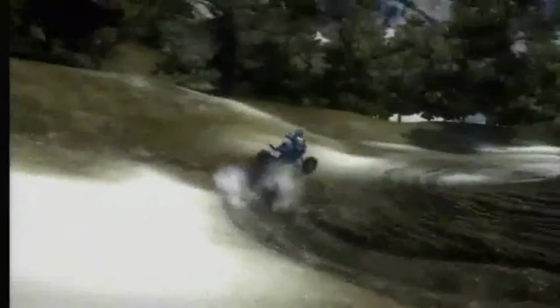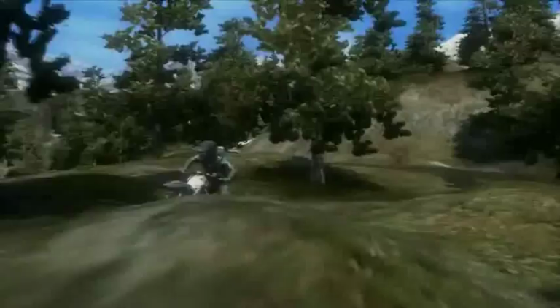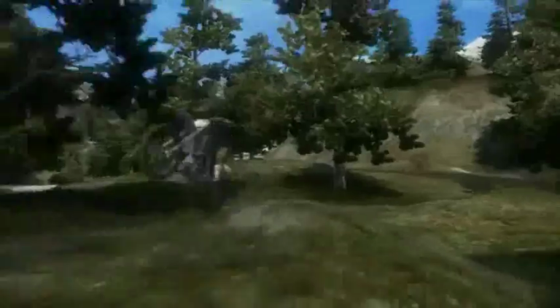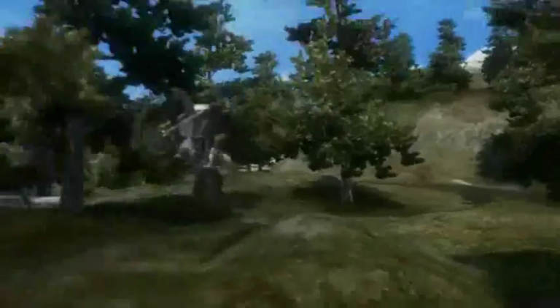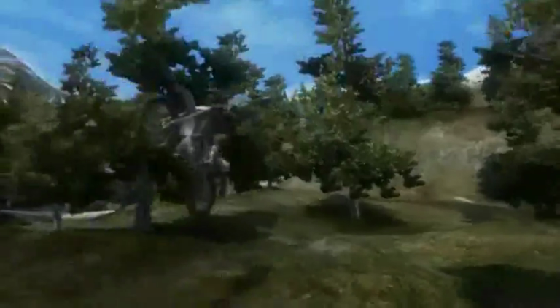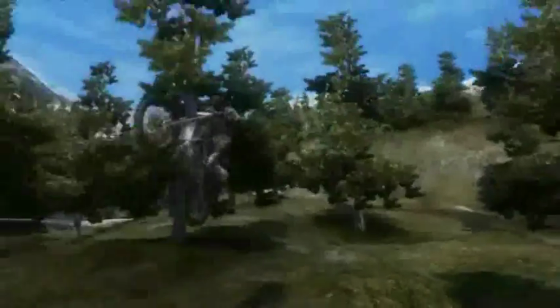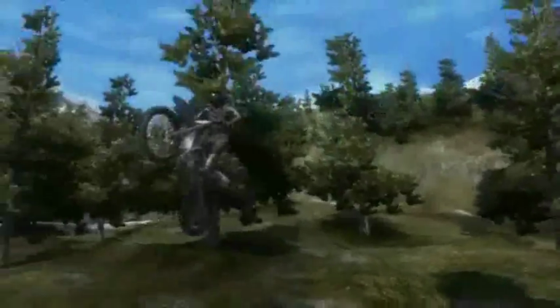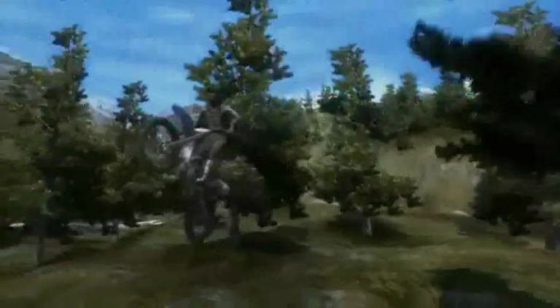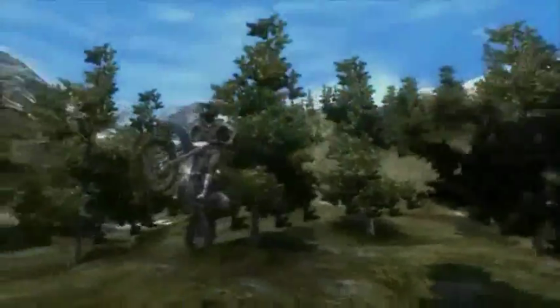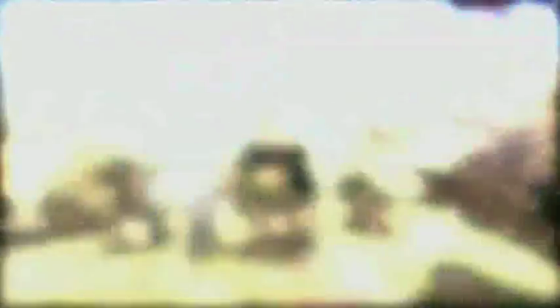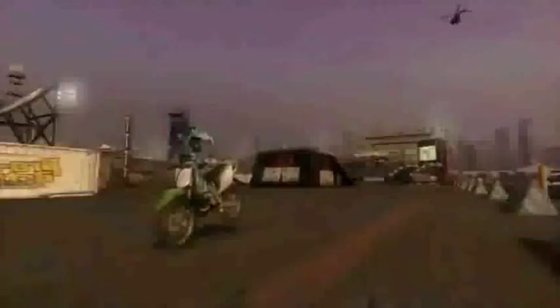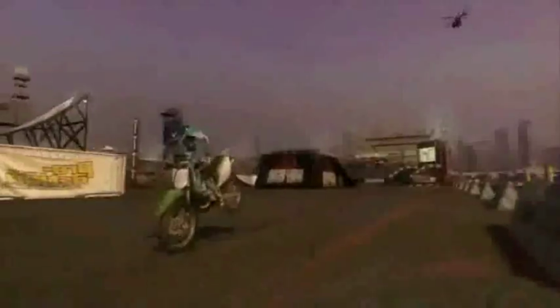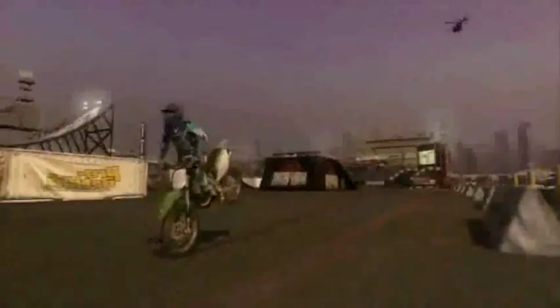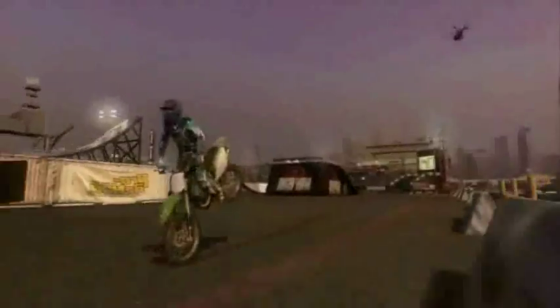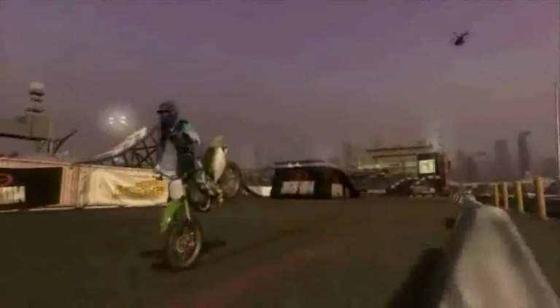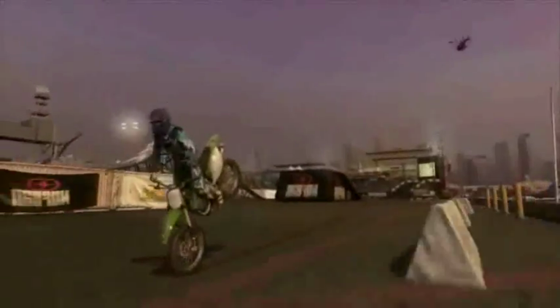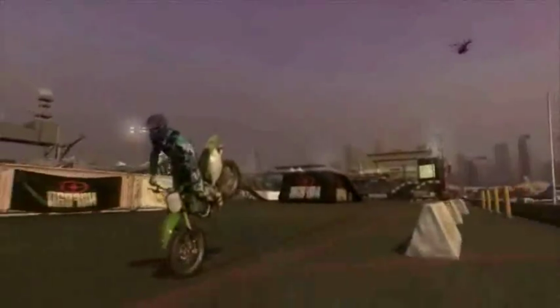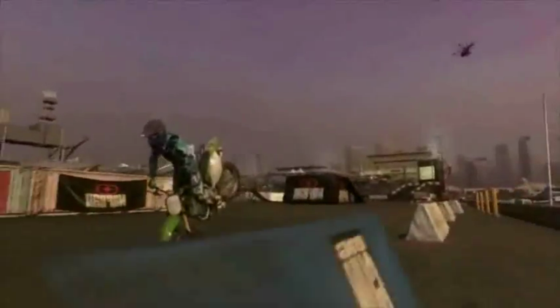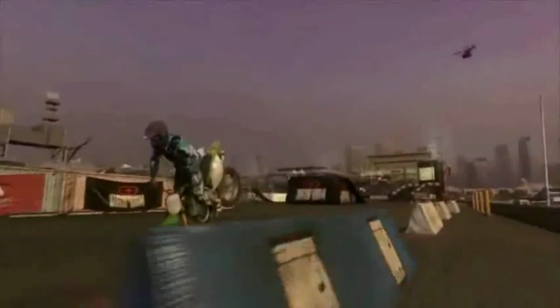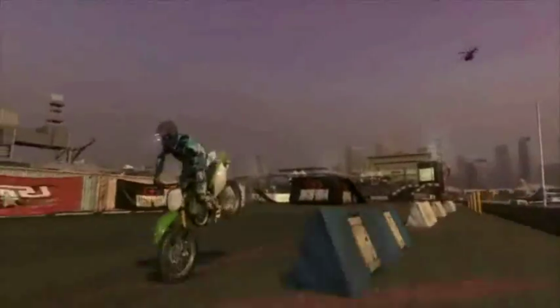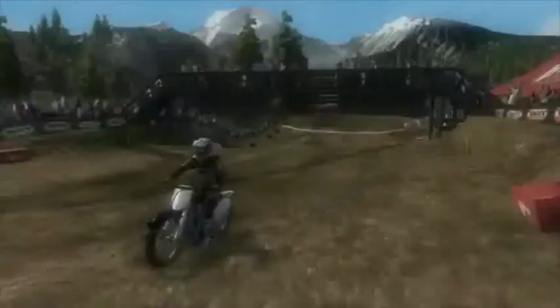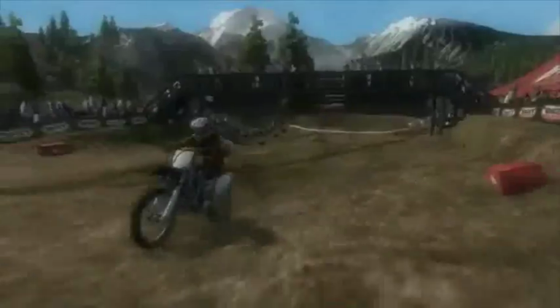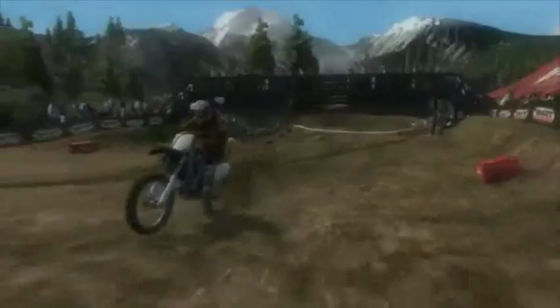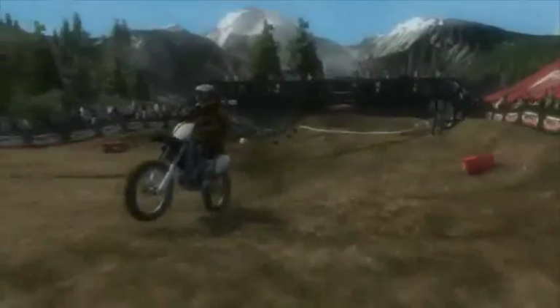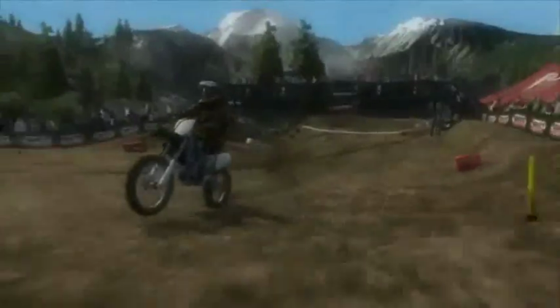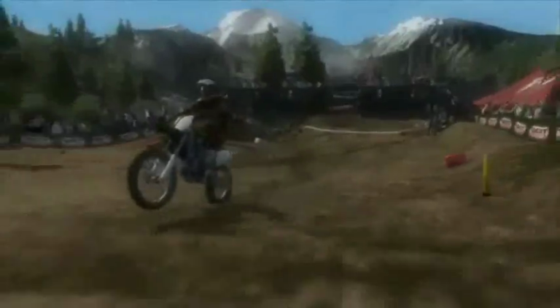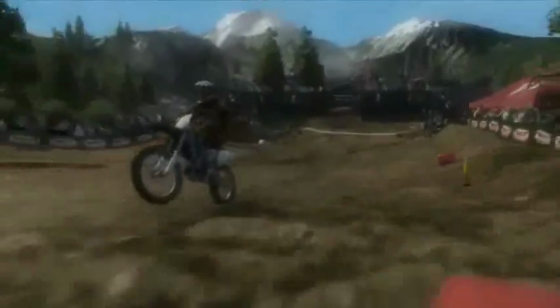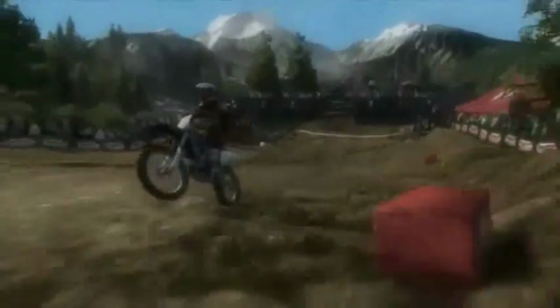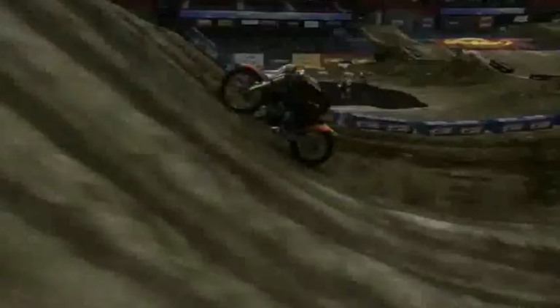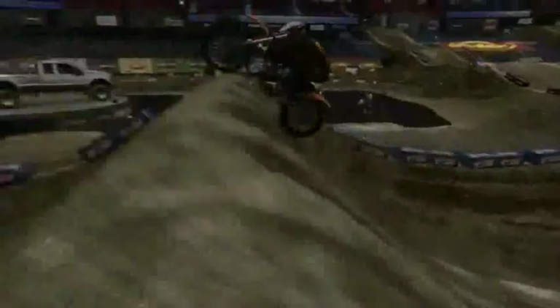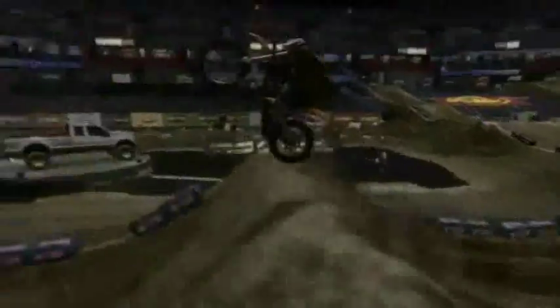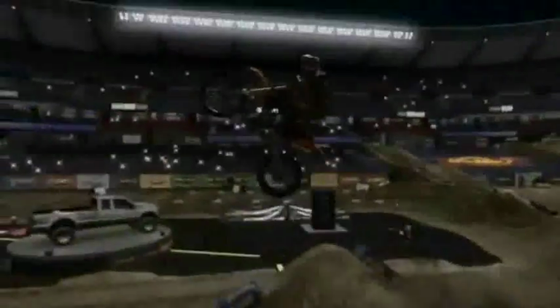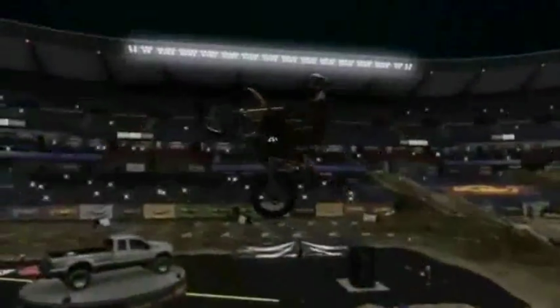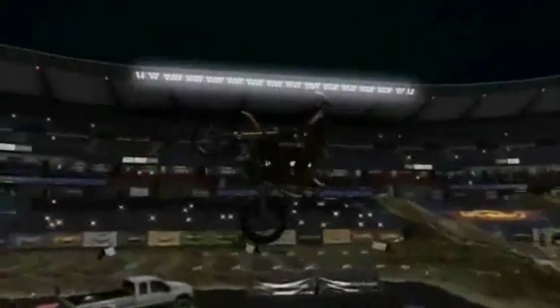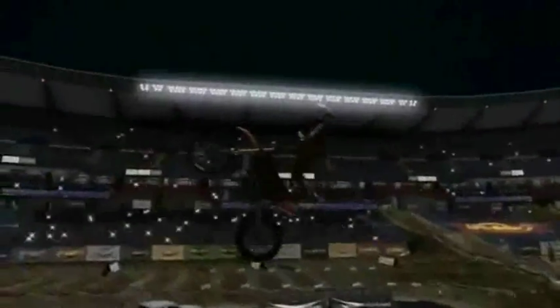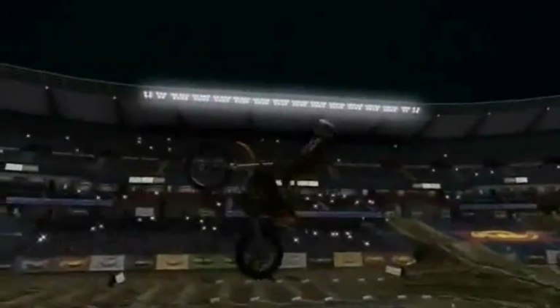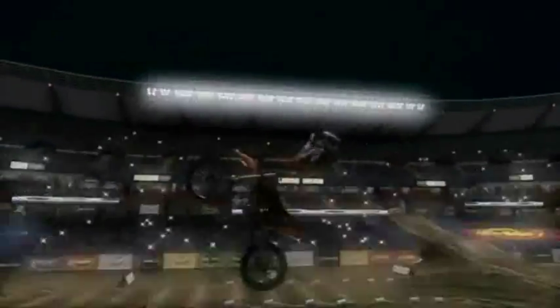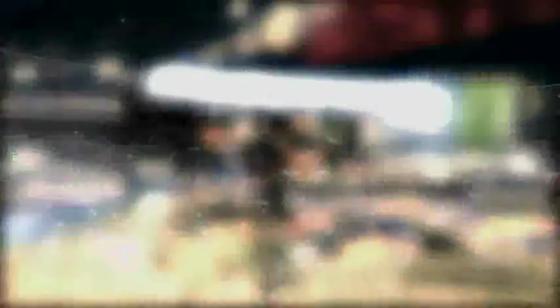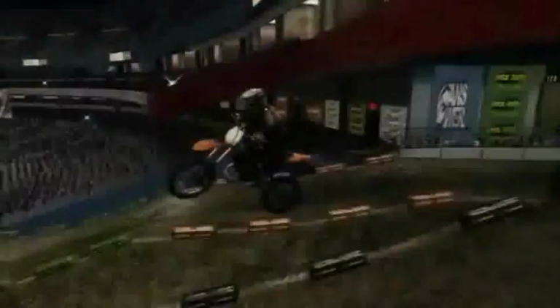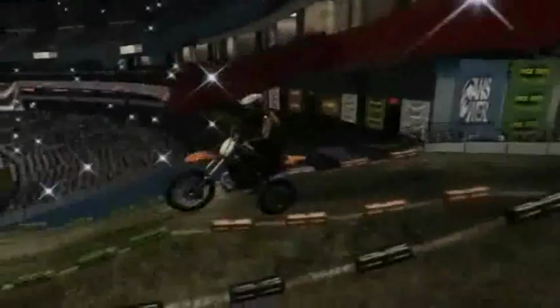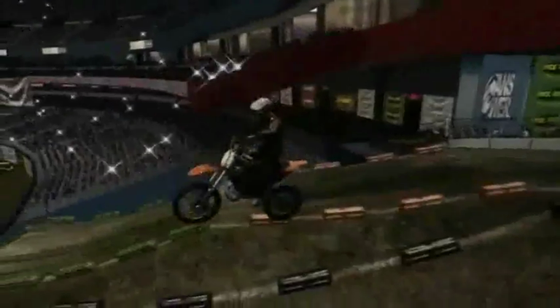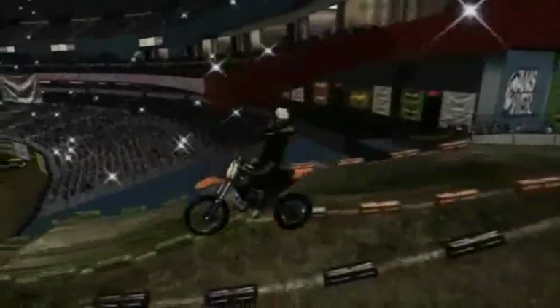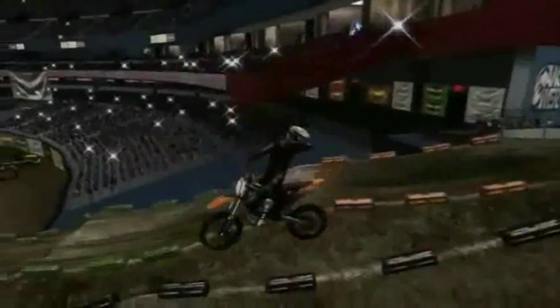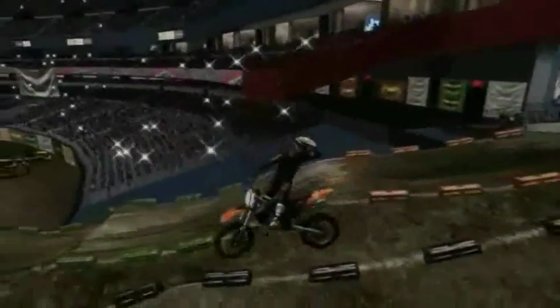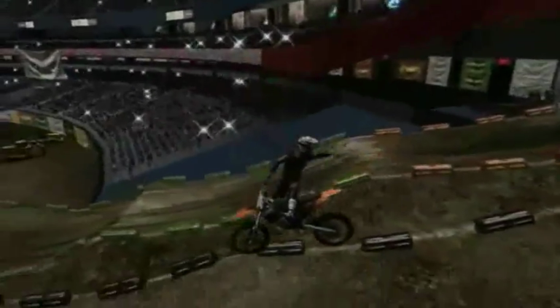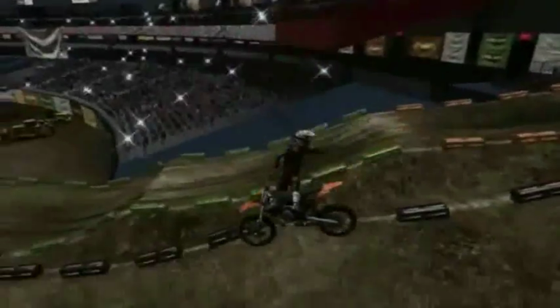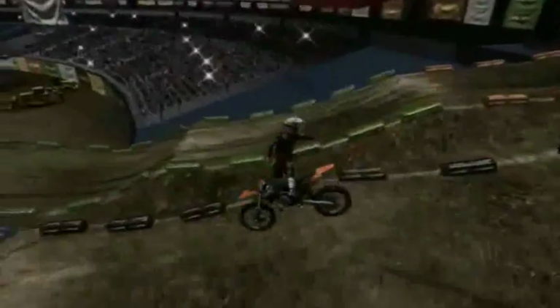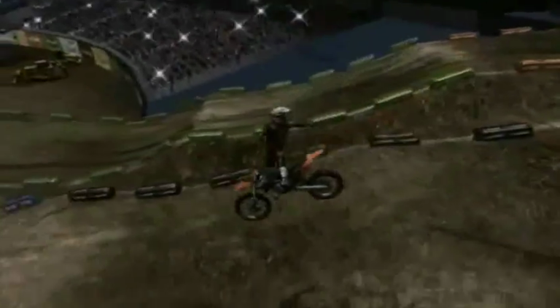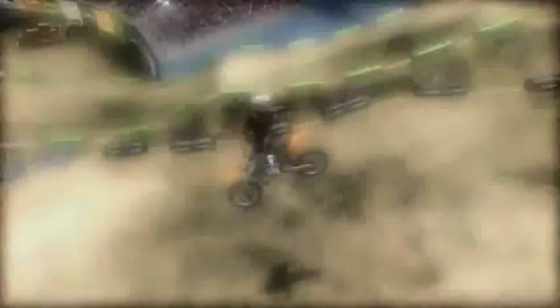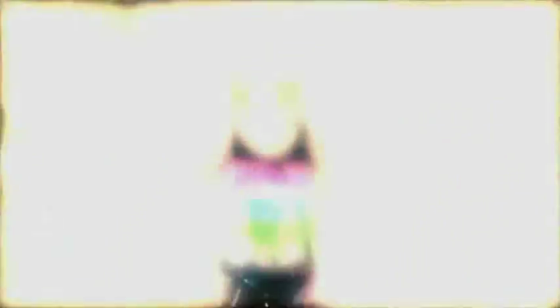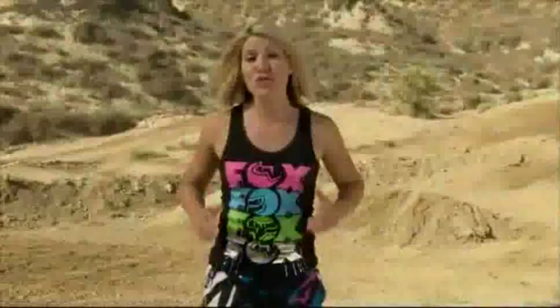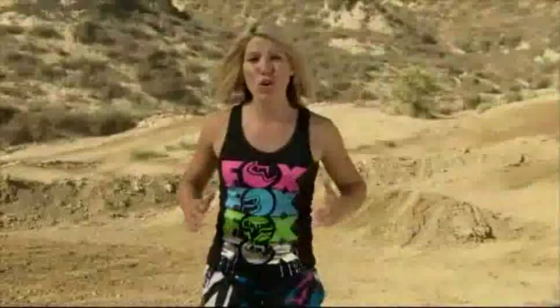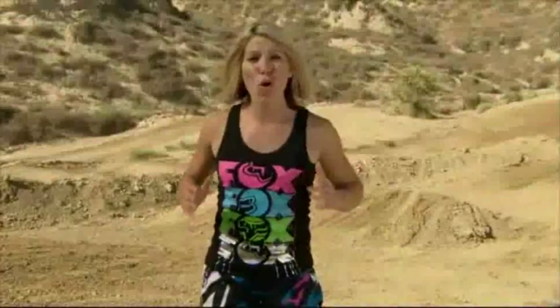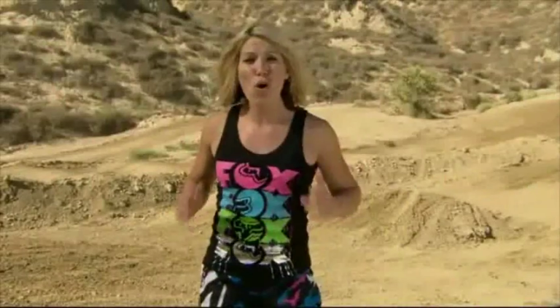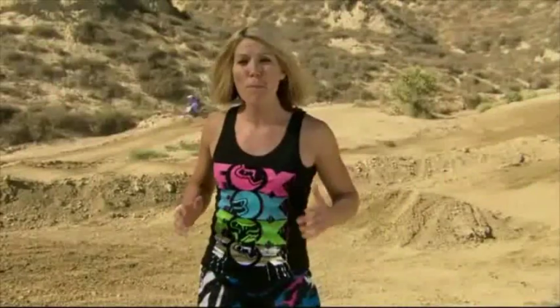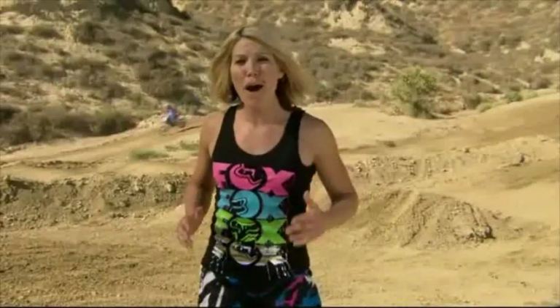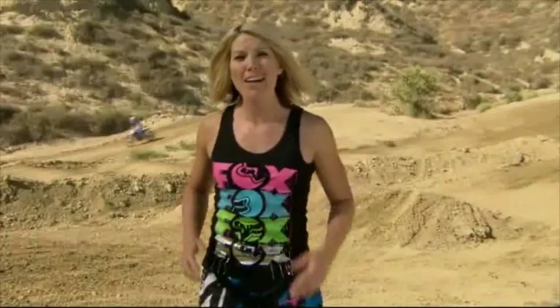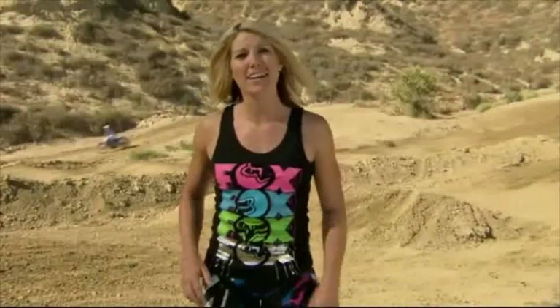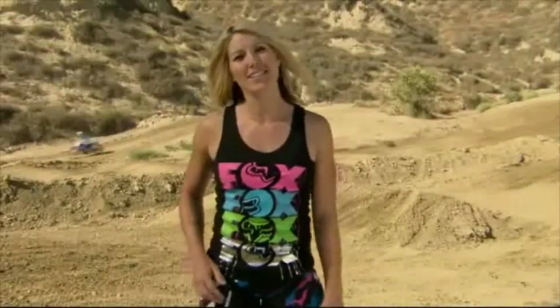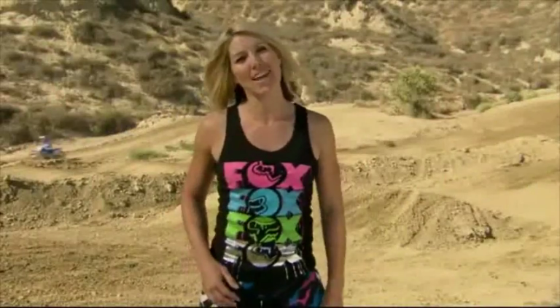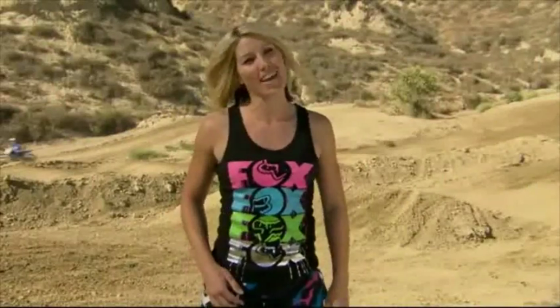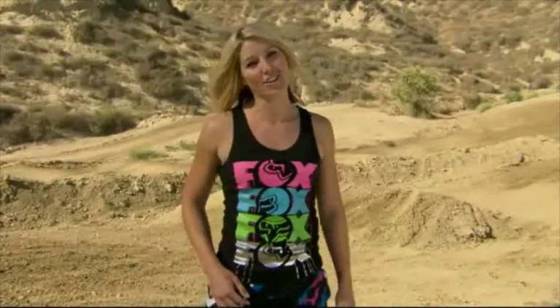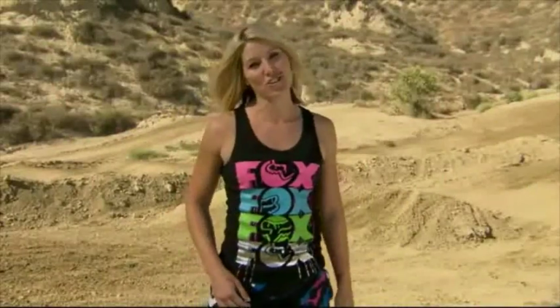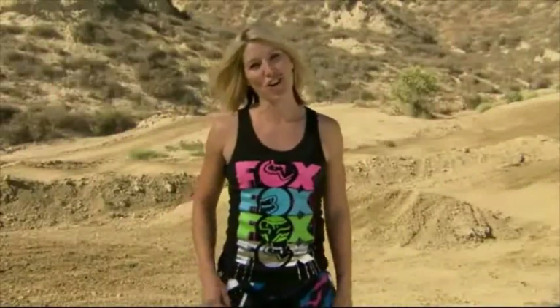Be forward to keep your front end down, and back to catch sick air on jumps. Use your whole body to stay in control.